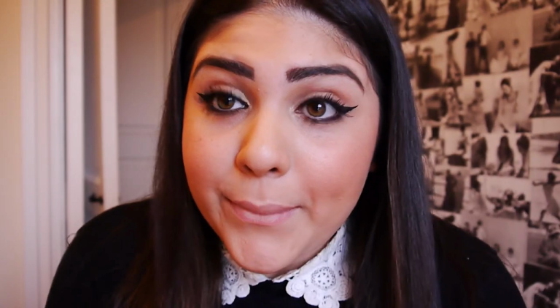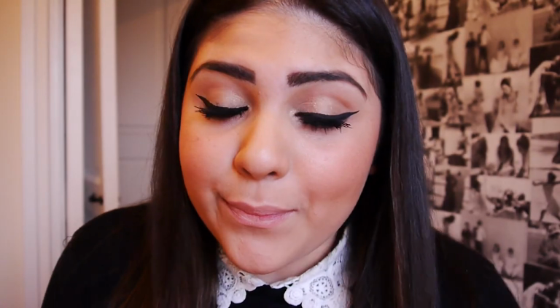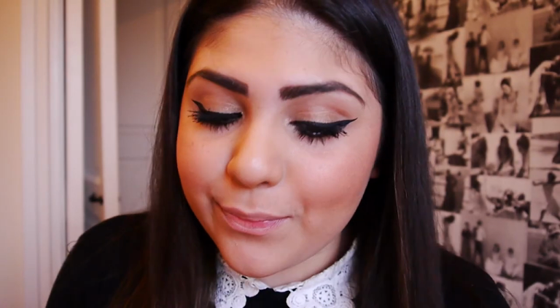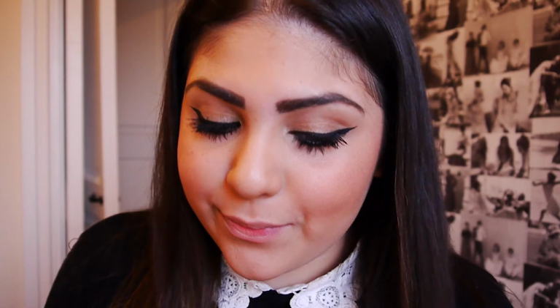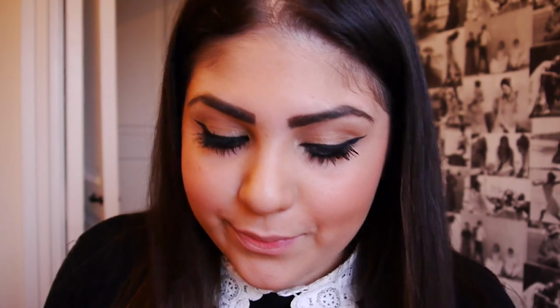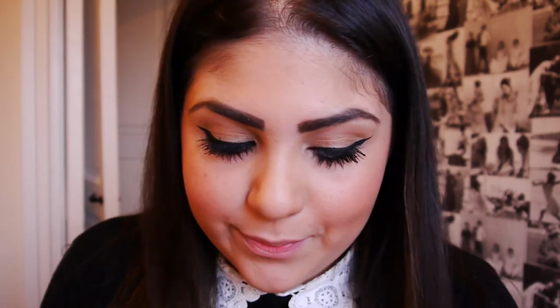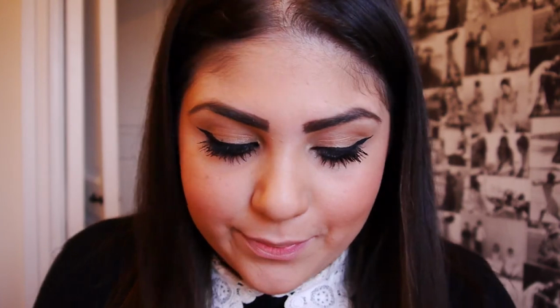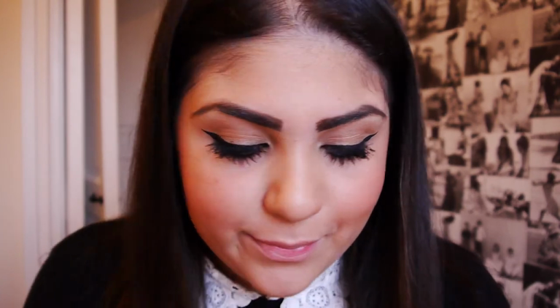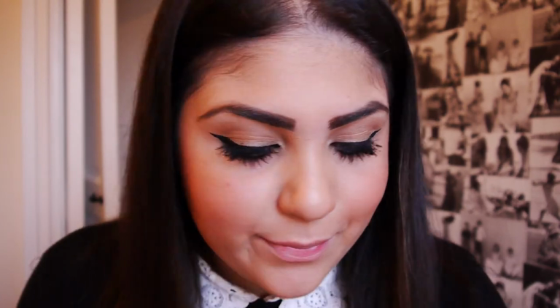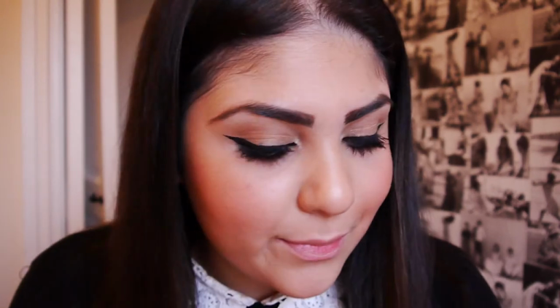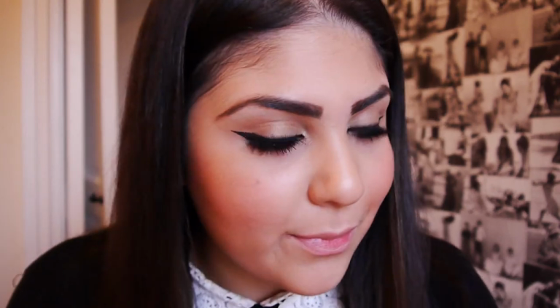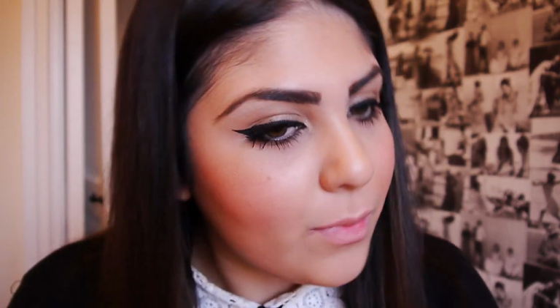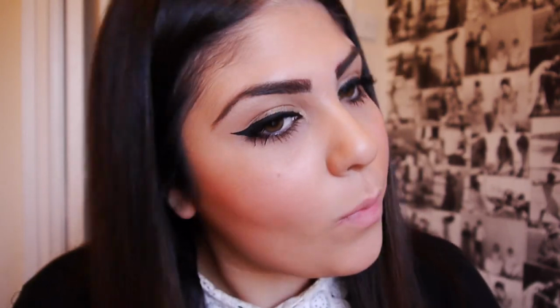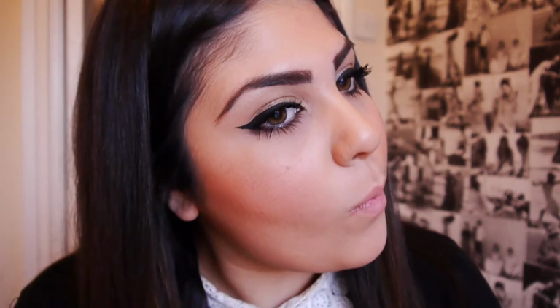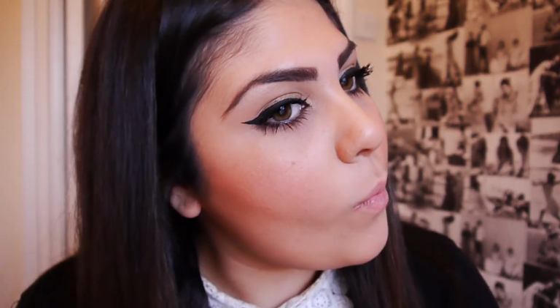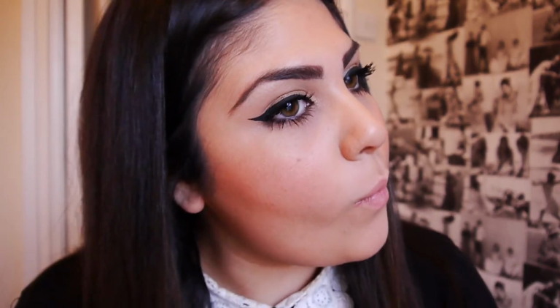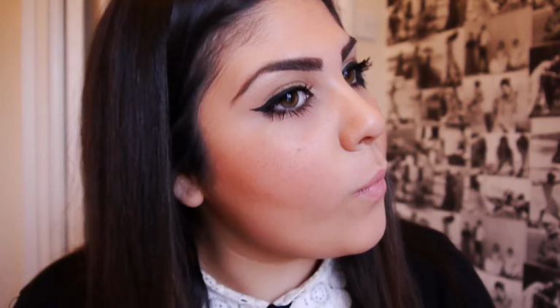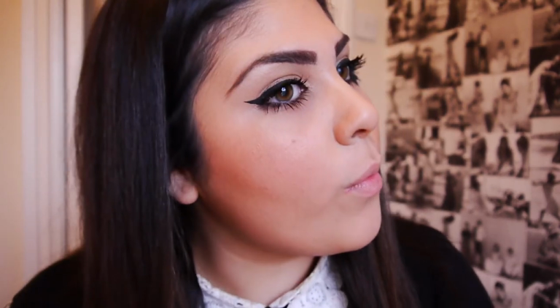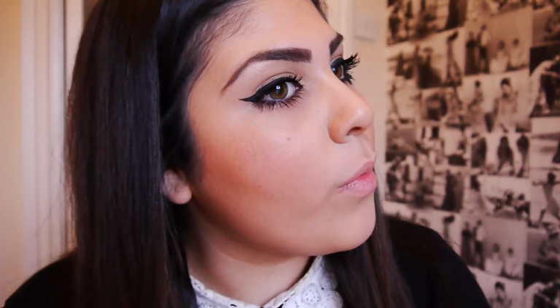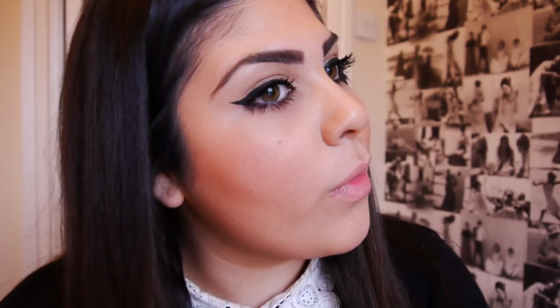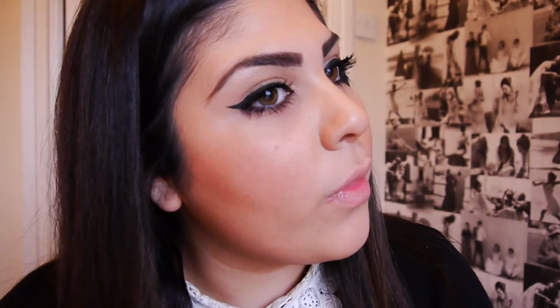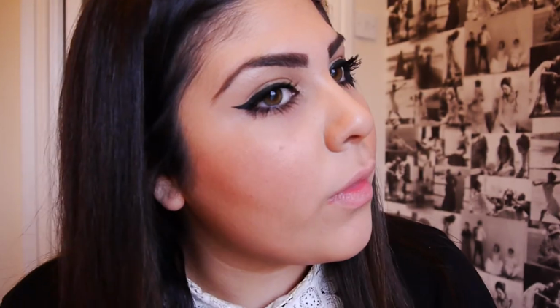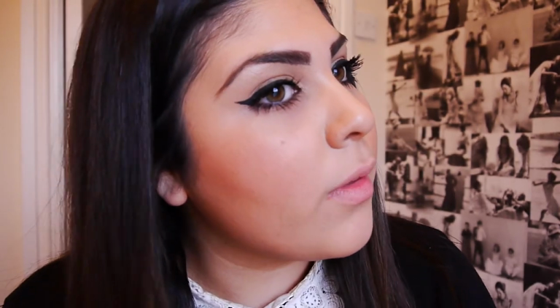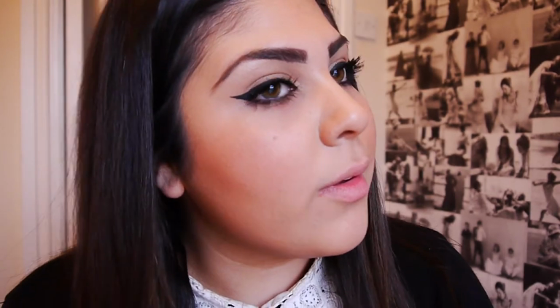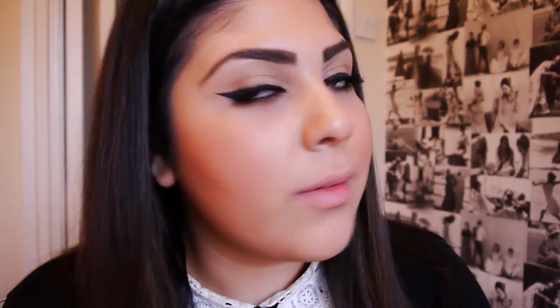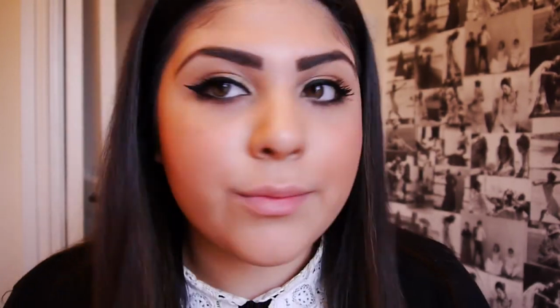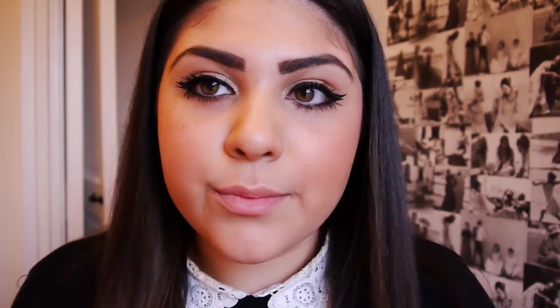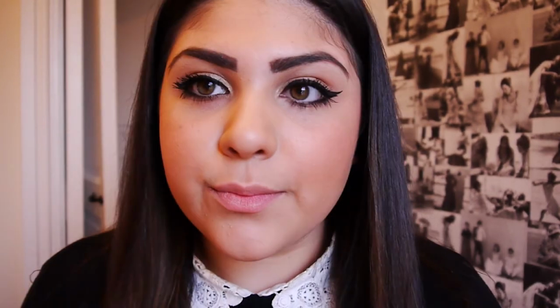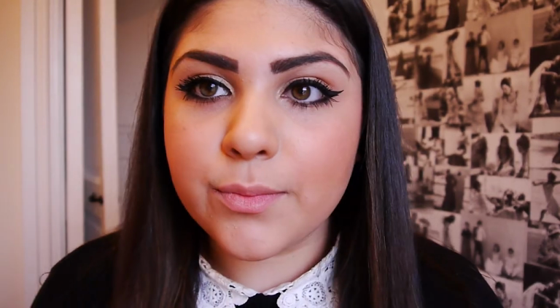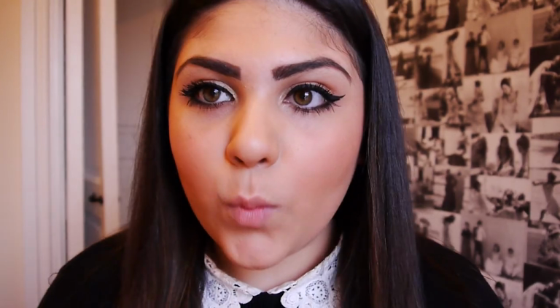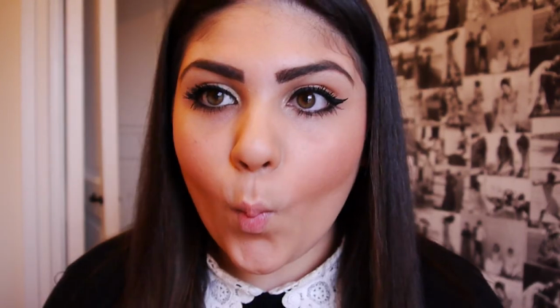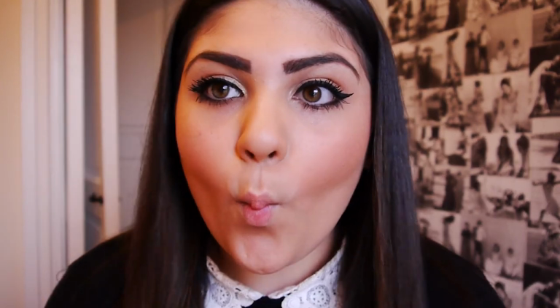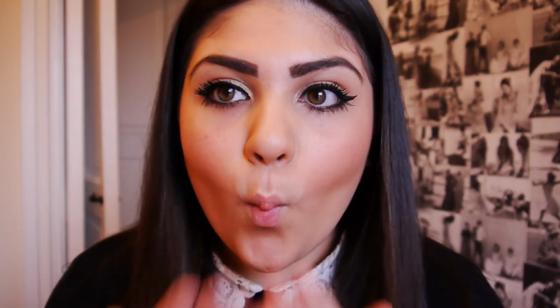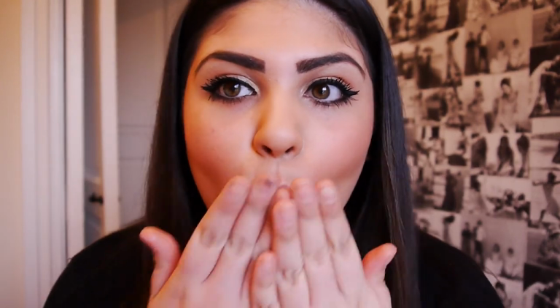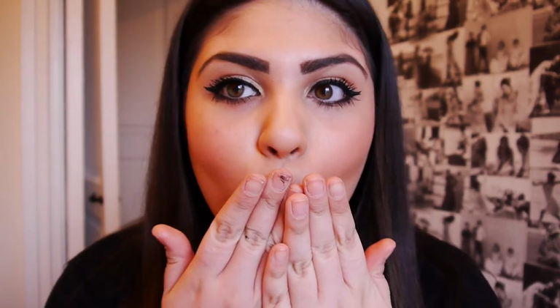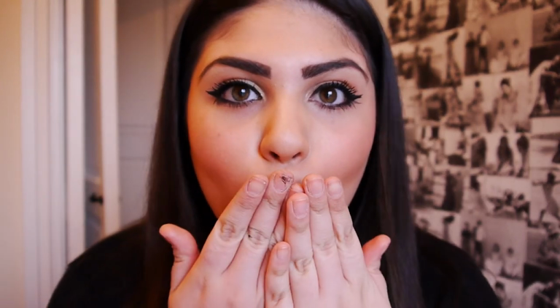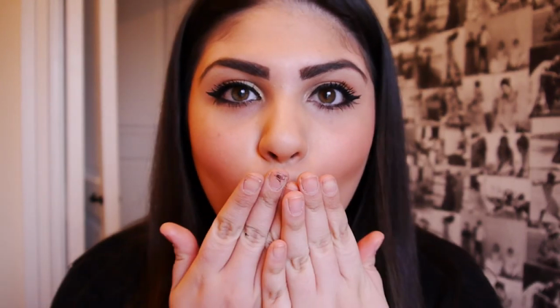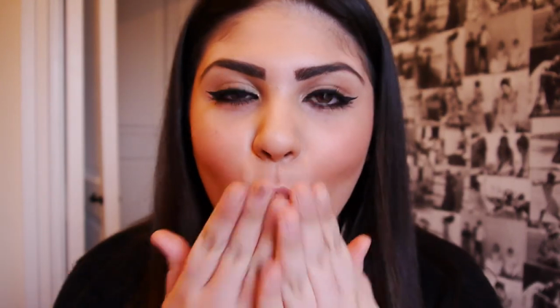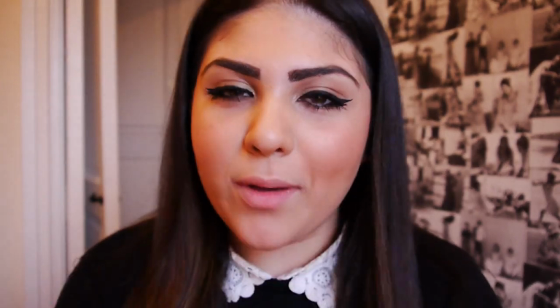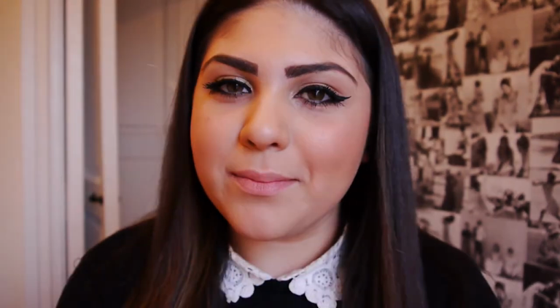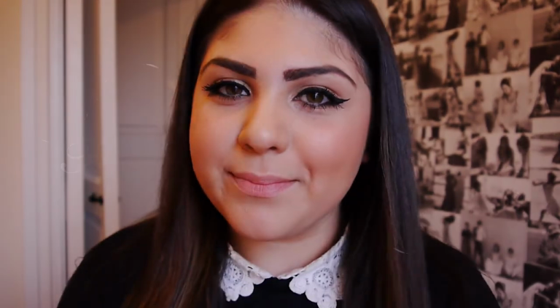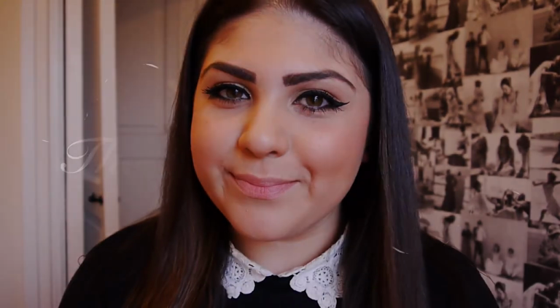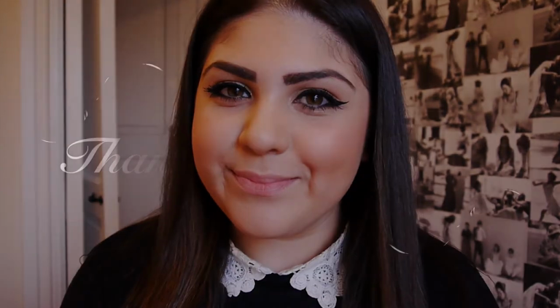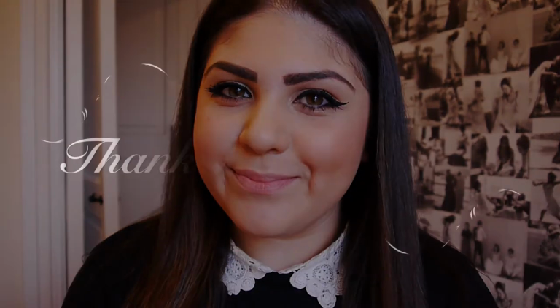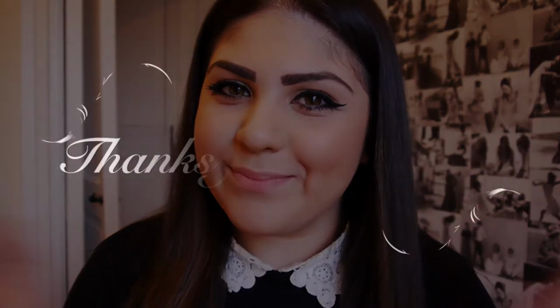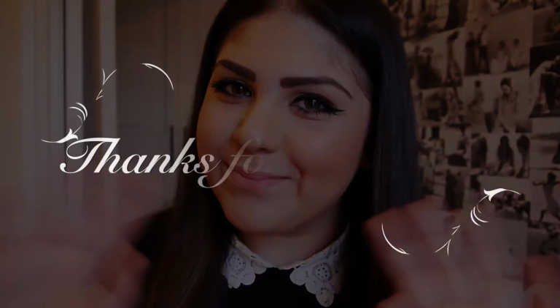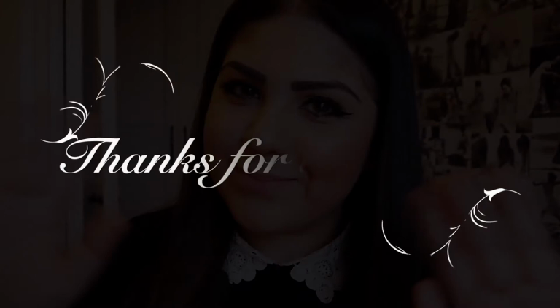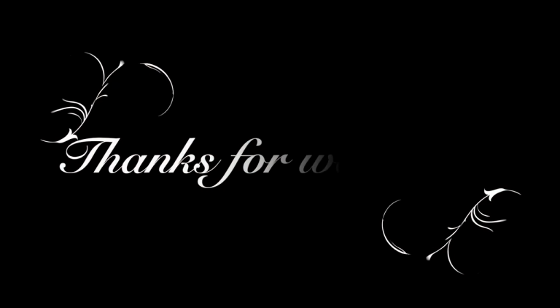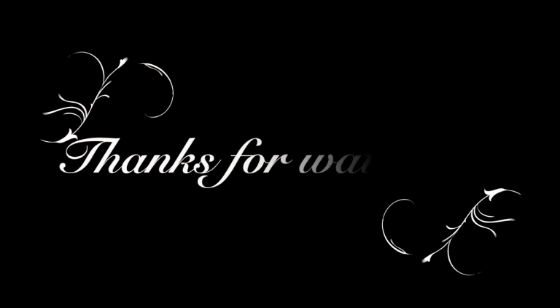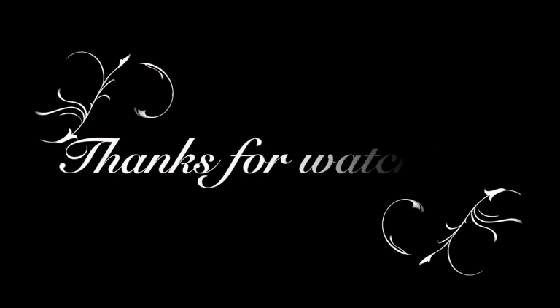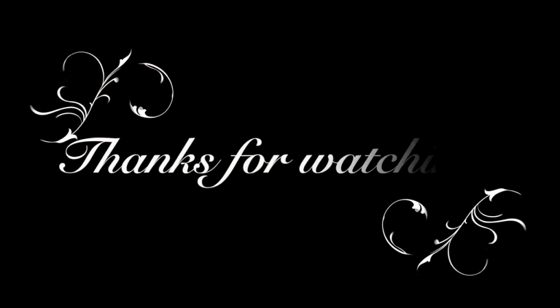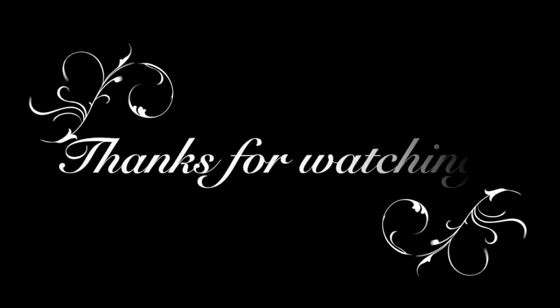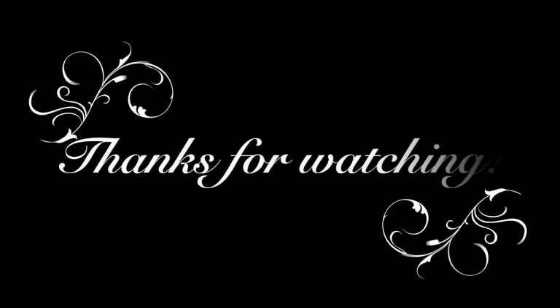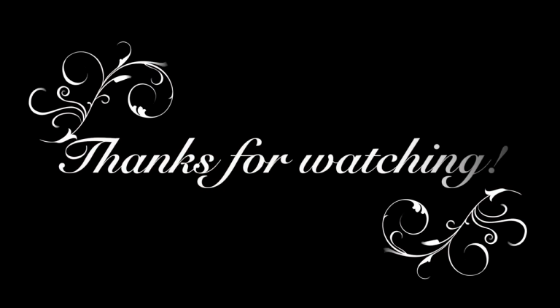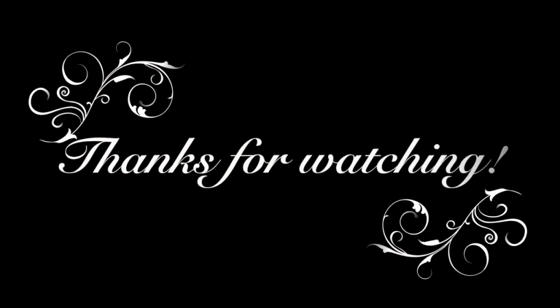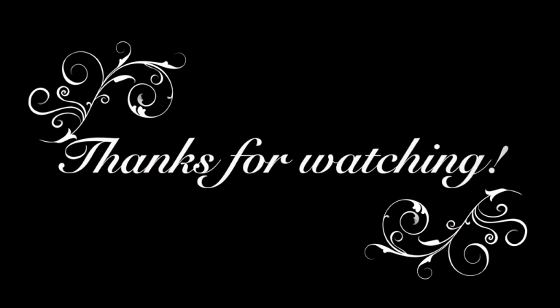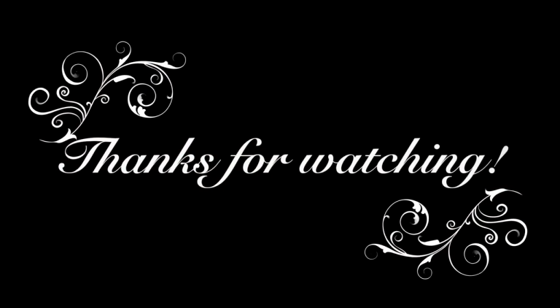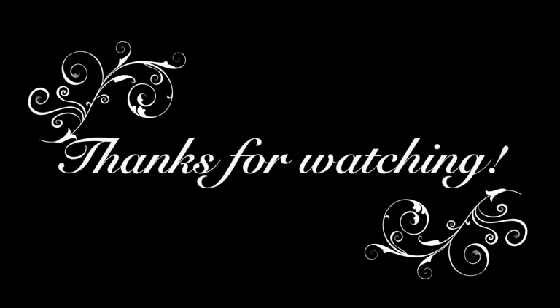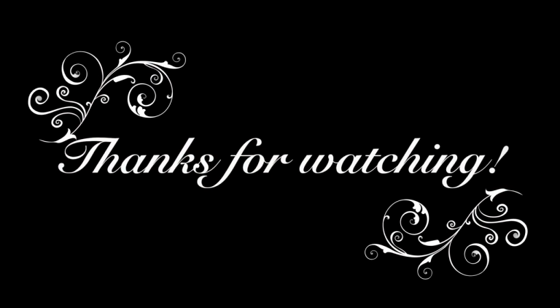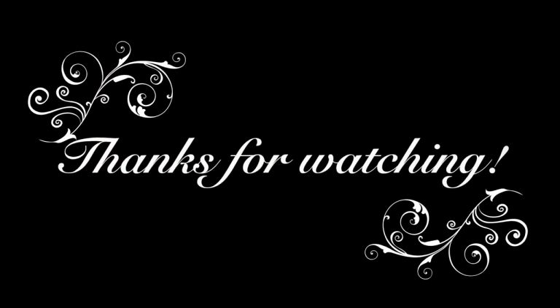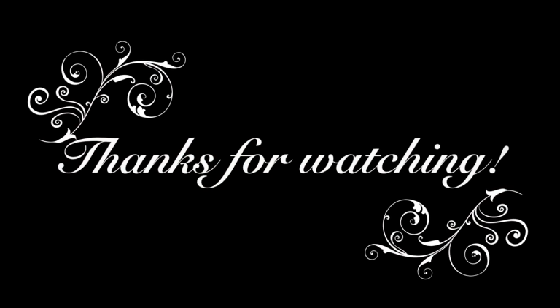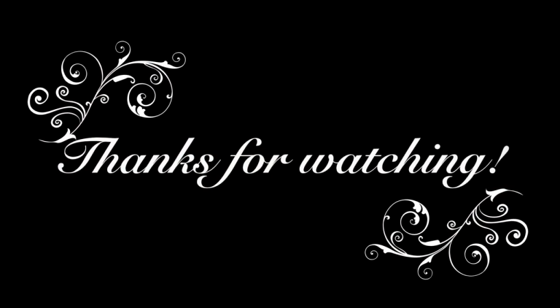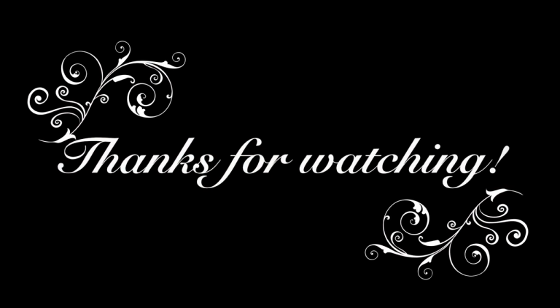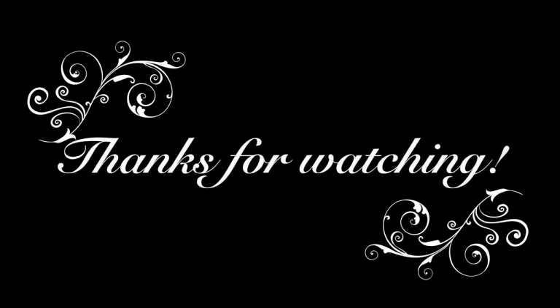I really hope you like this guys and again I'm really sorry I've been crappy with videos lately. I really hope you enjoyed this and I will speak to you guys soon.